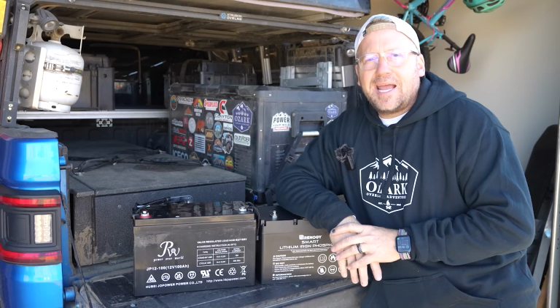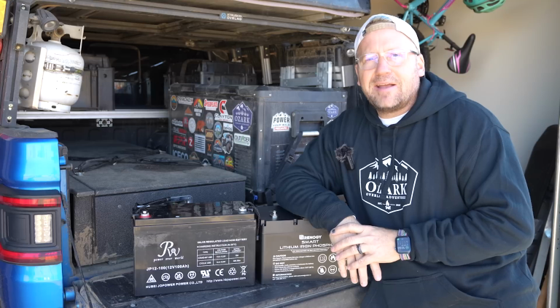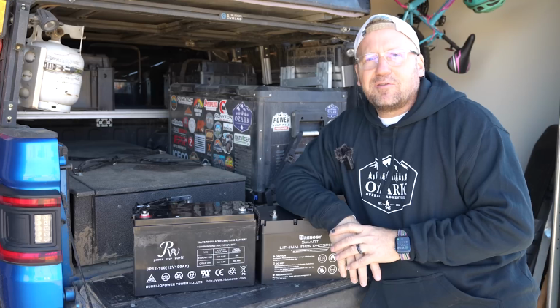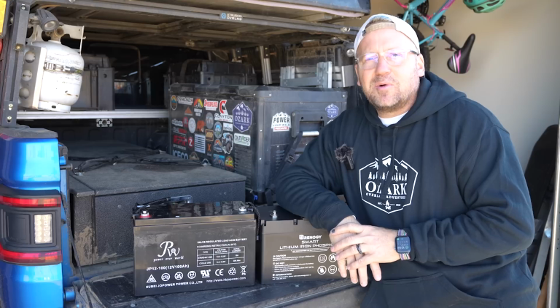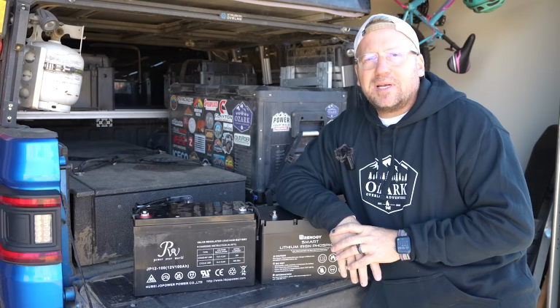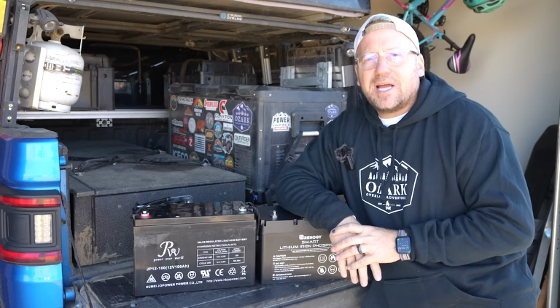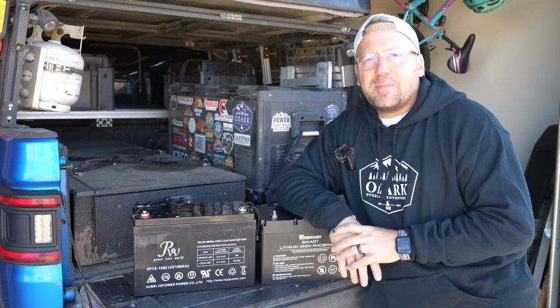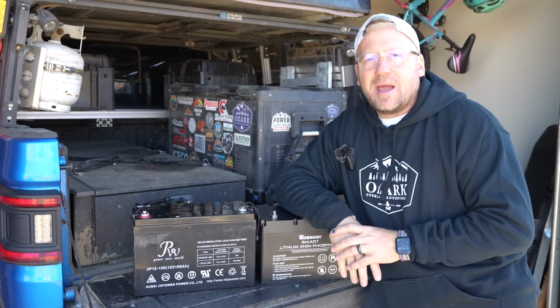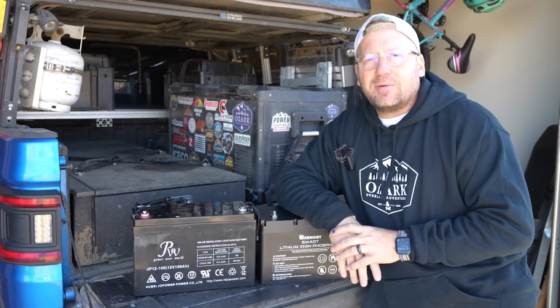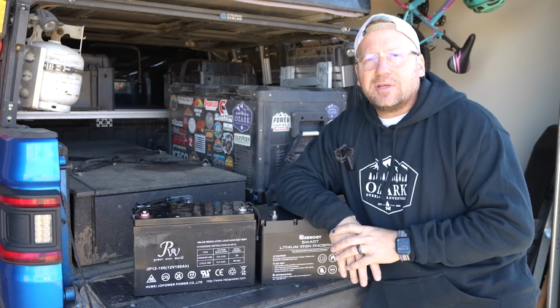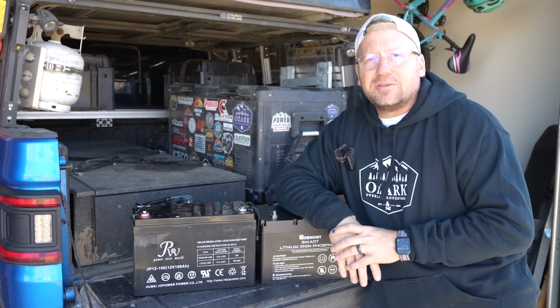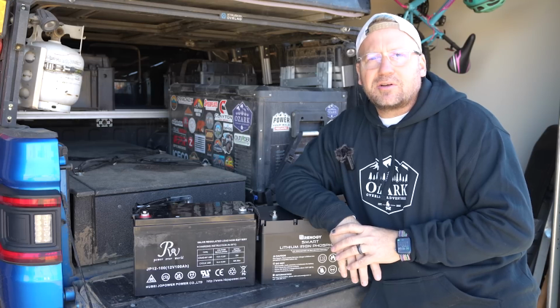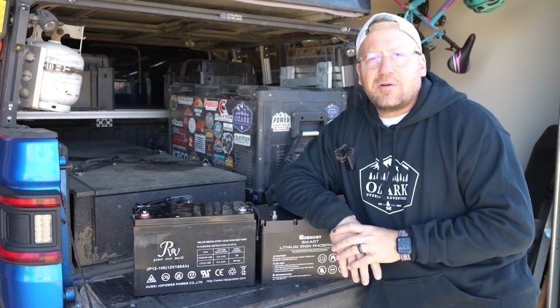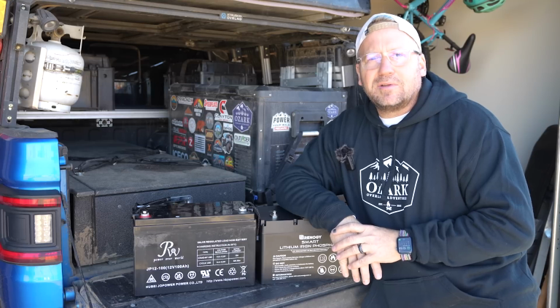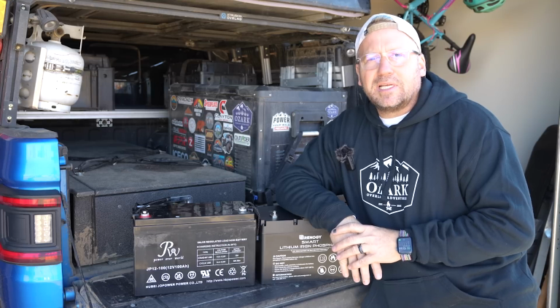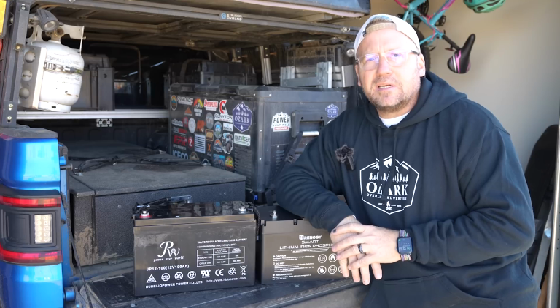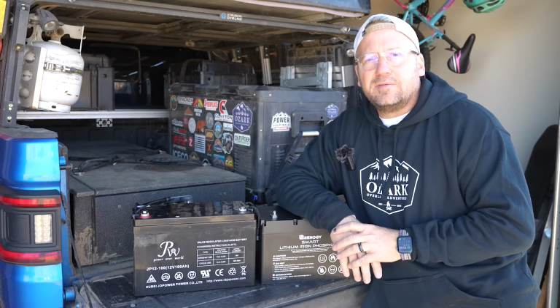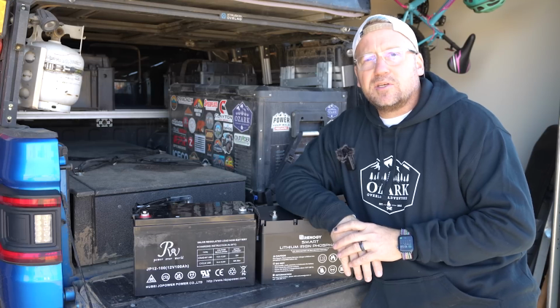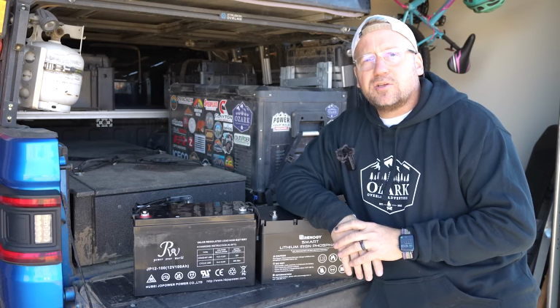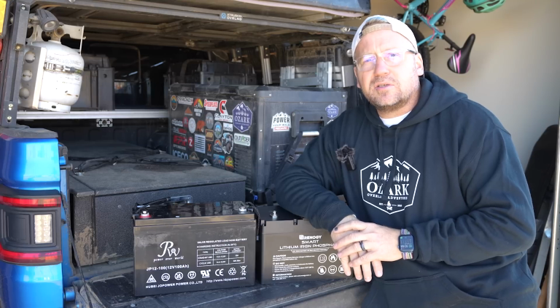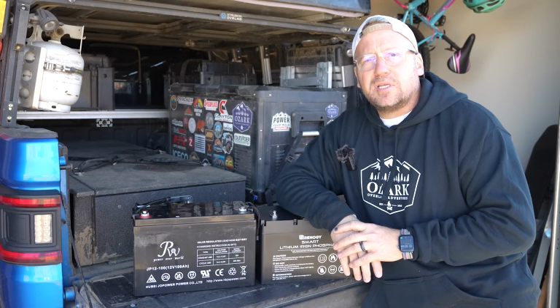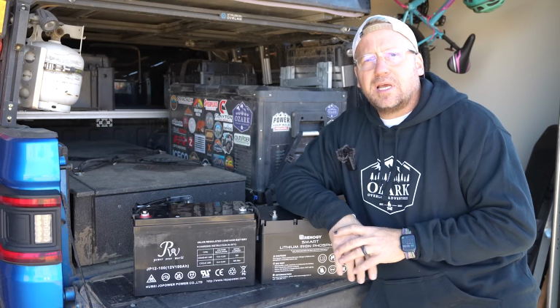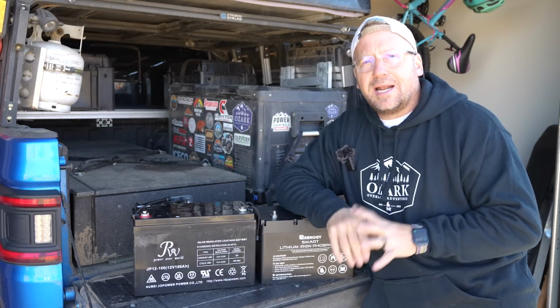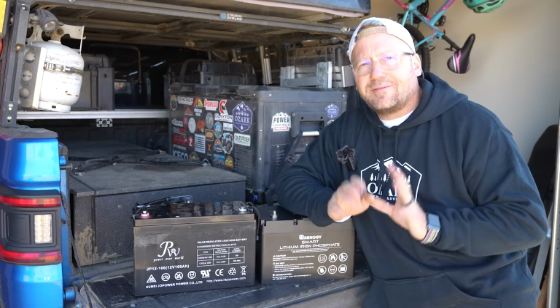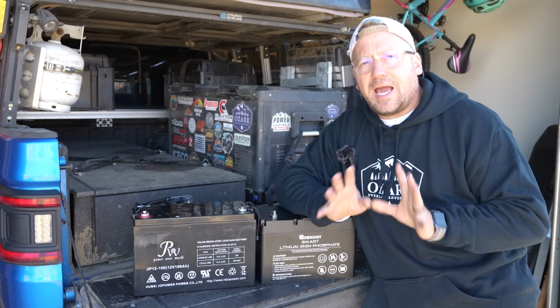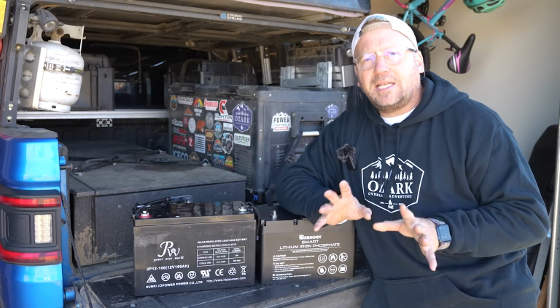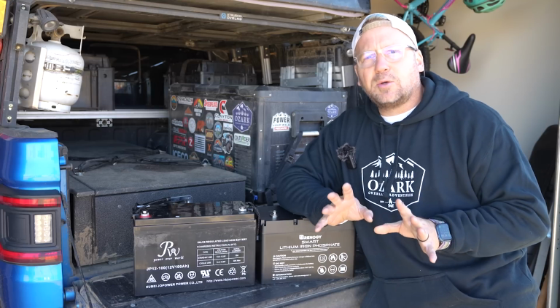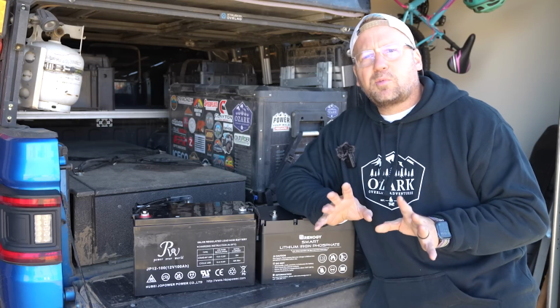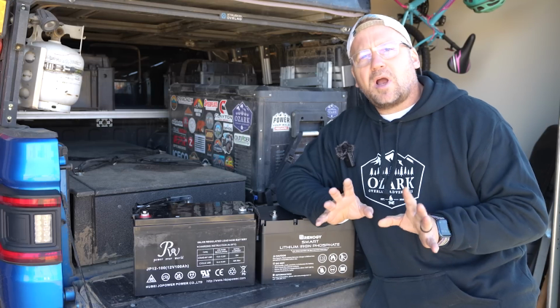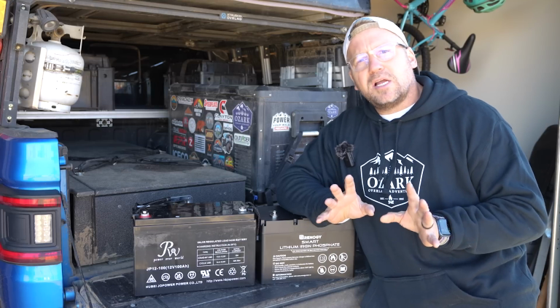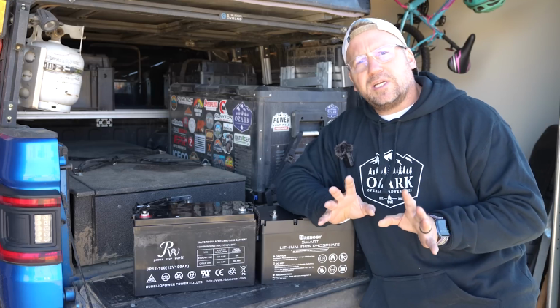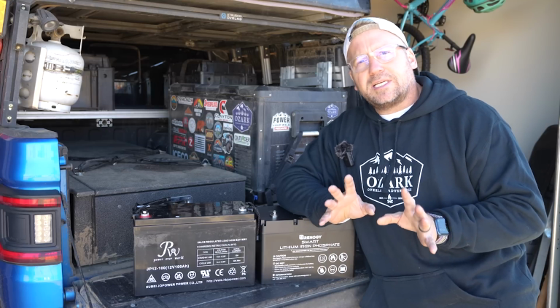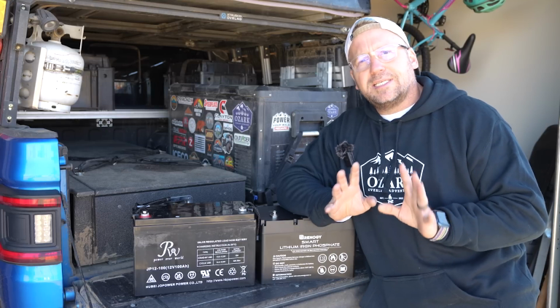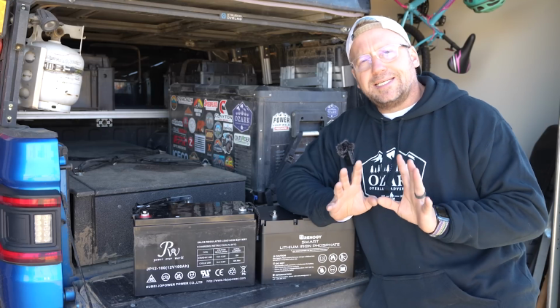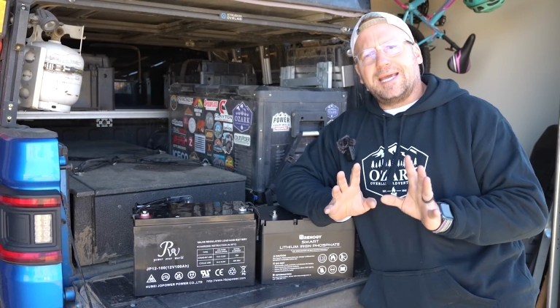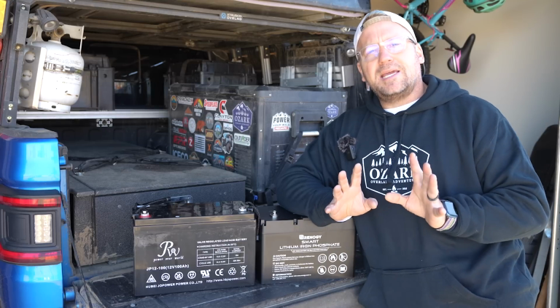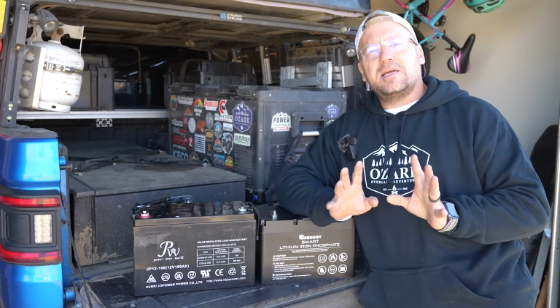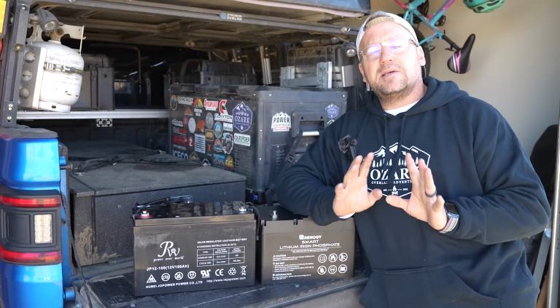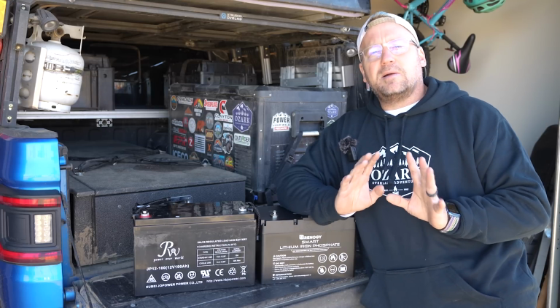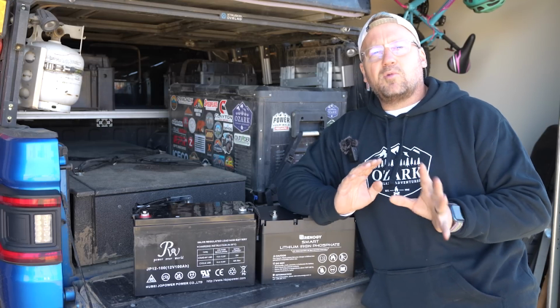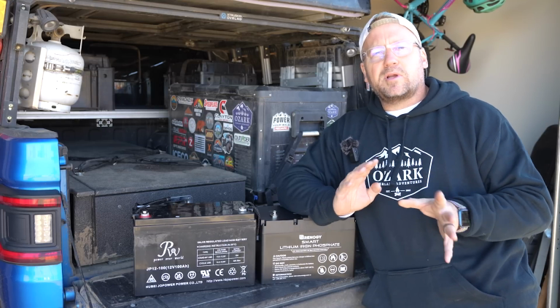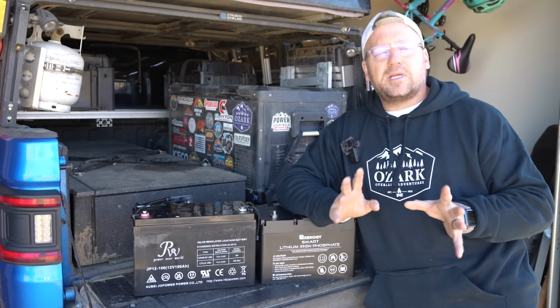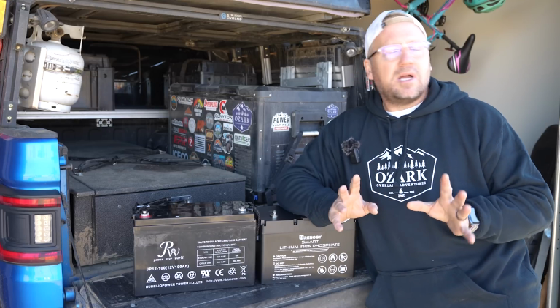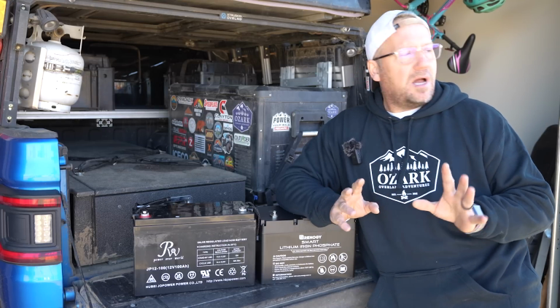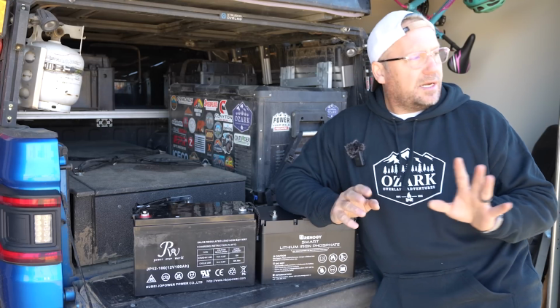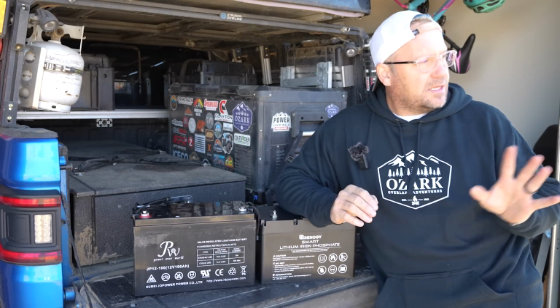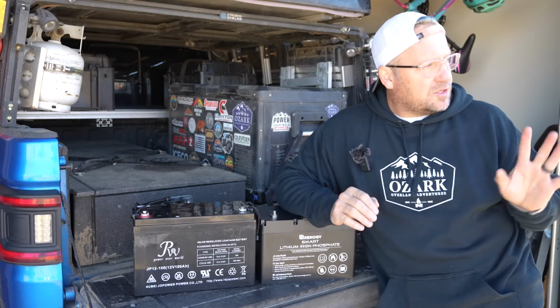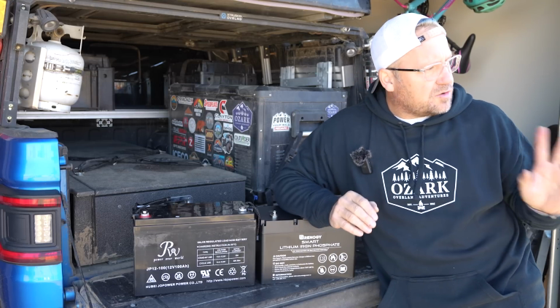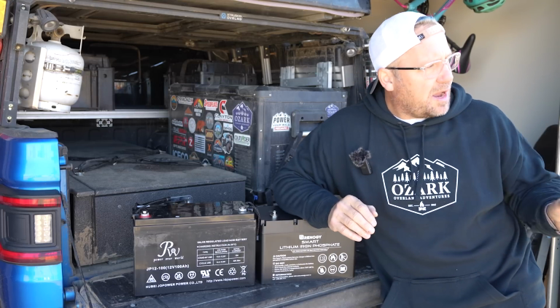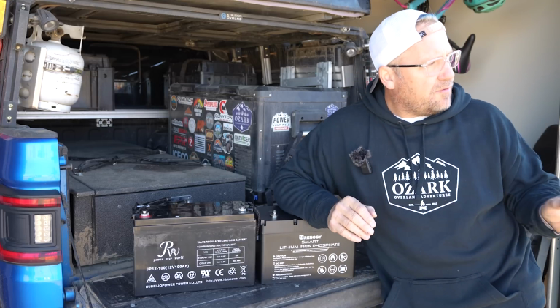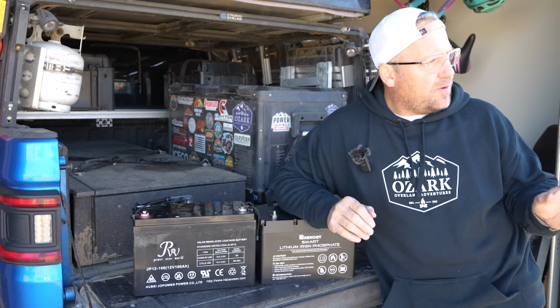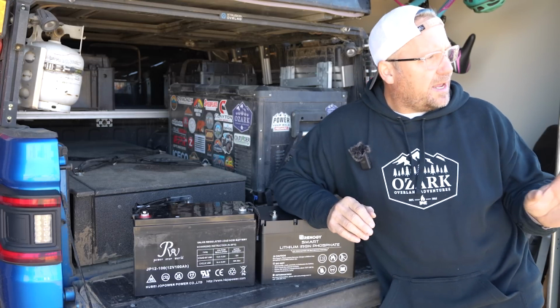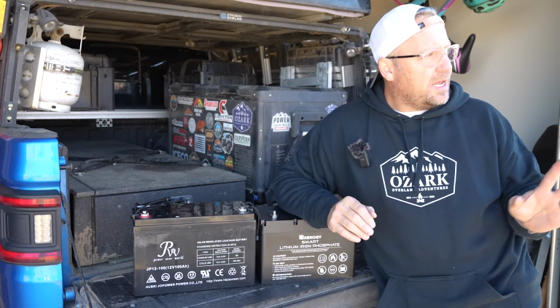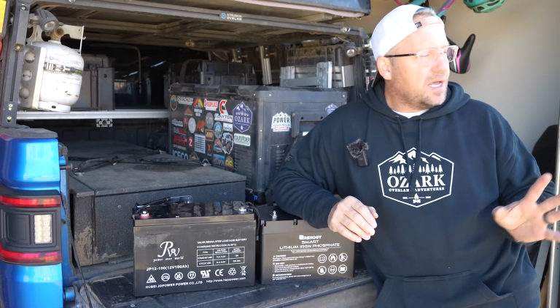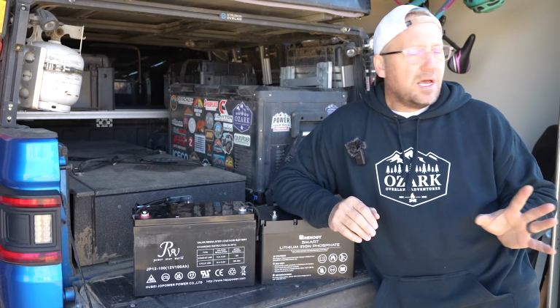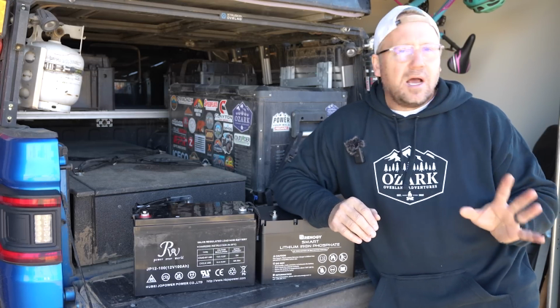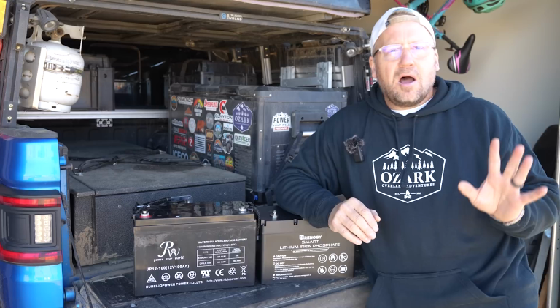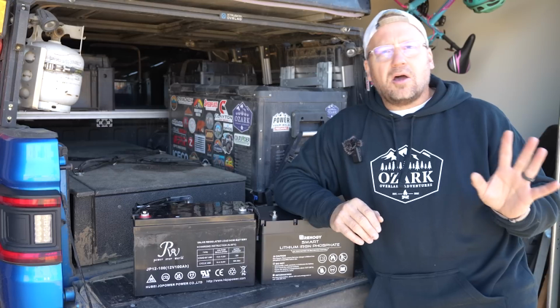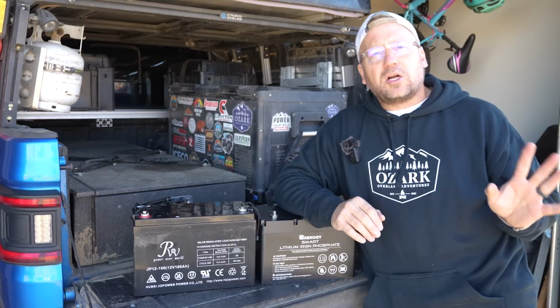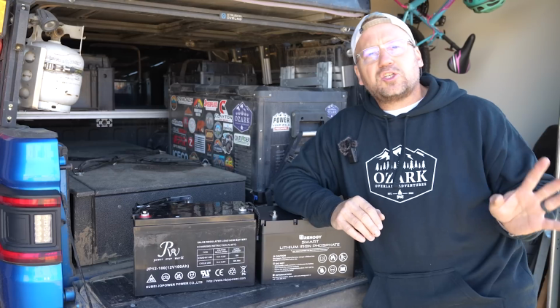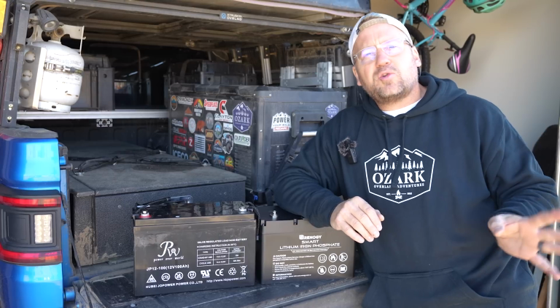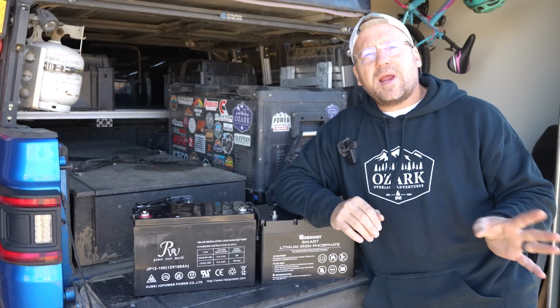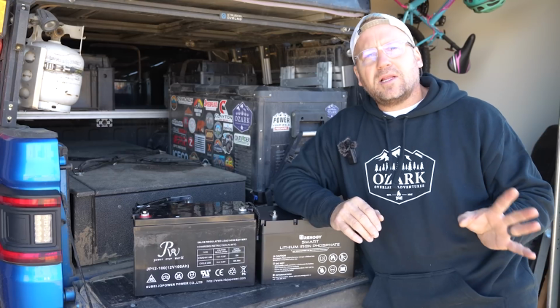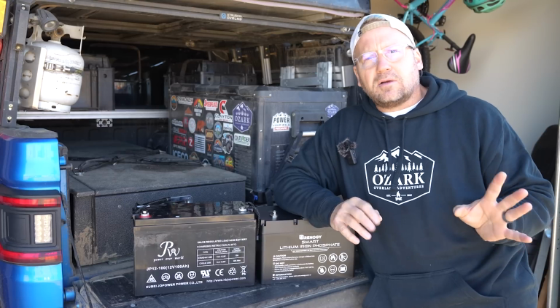Hey everyone, I'm Matt with Ozark Overland Adventures, and I've got a little project today that I'm working on in the driveway on our trailer.